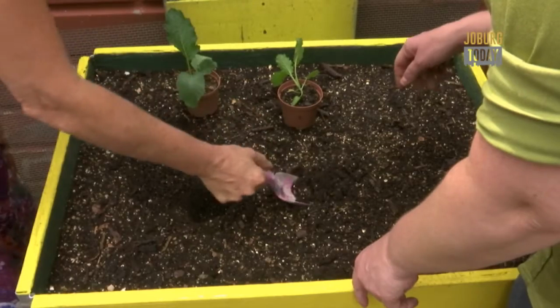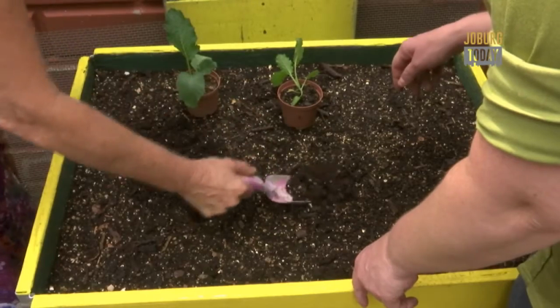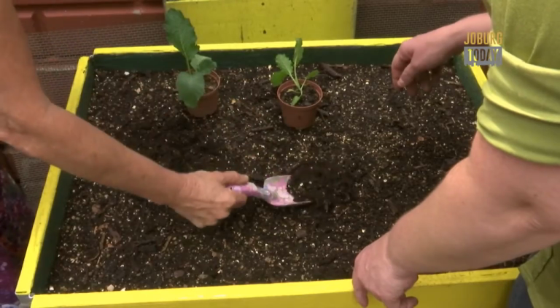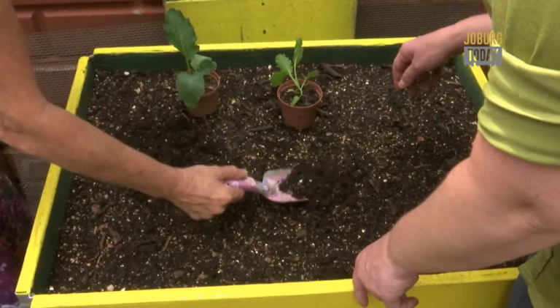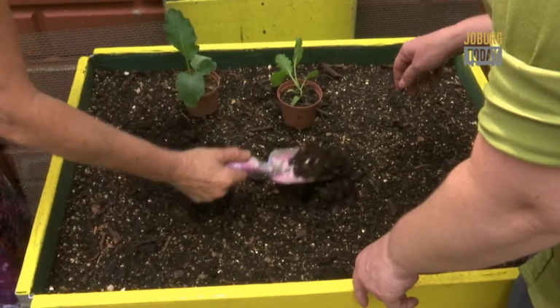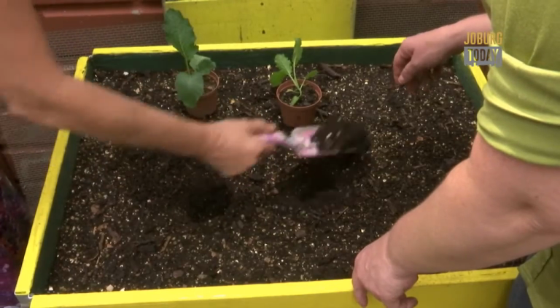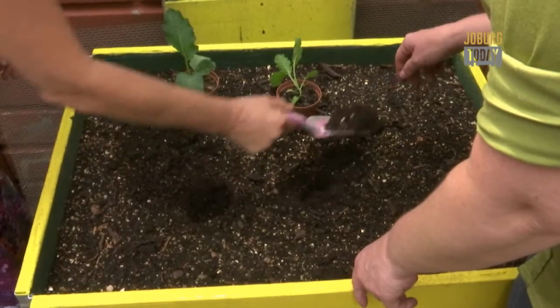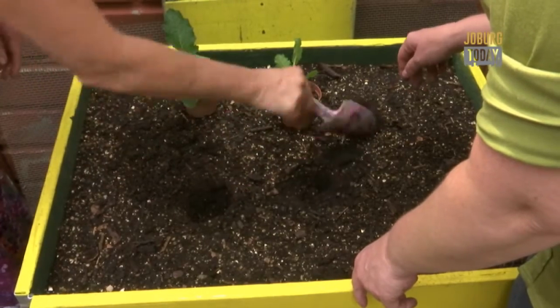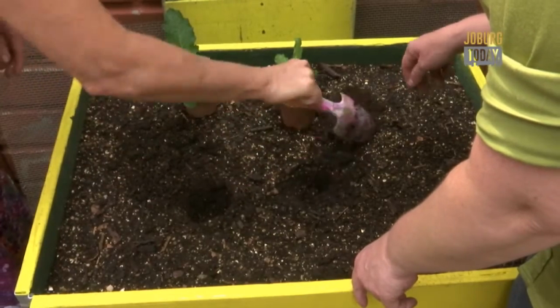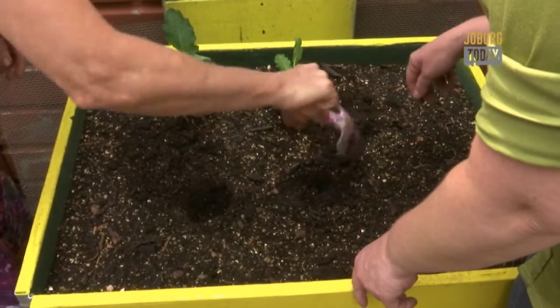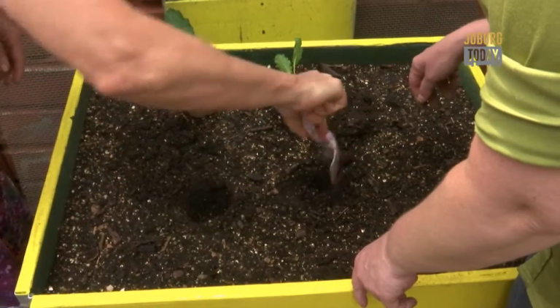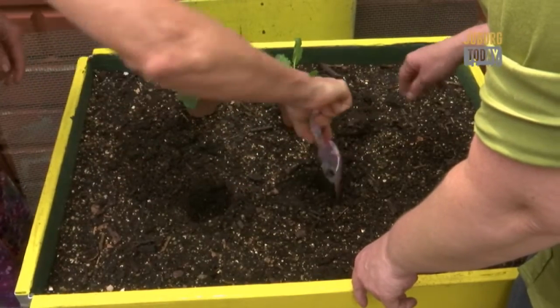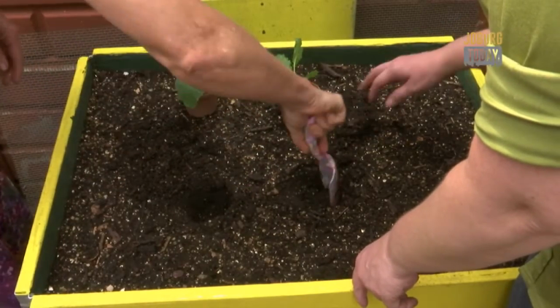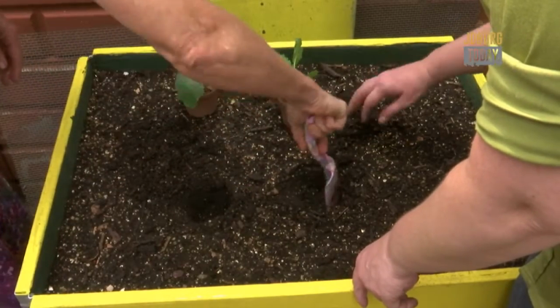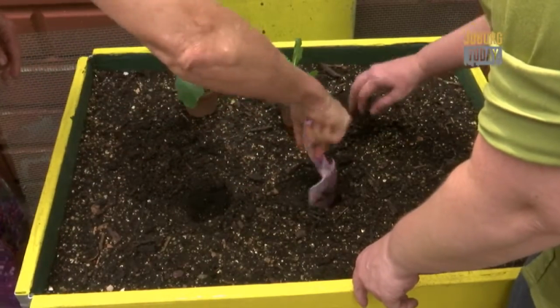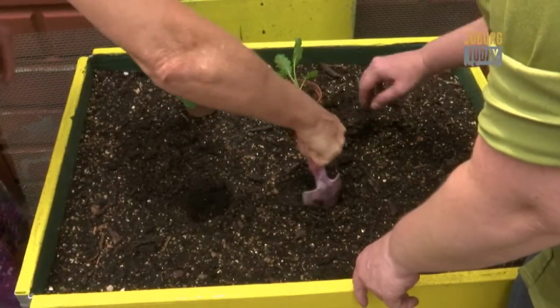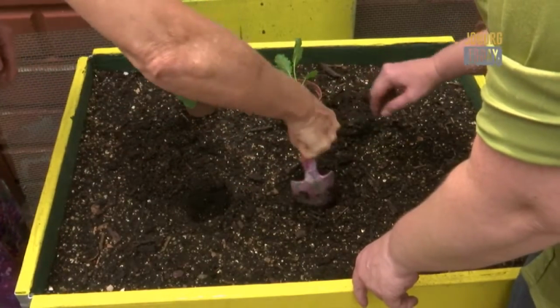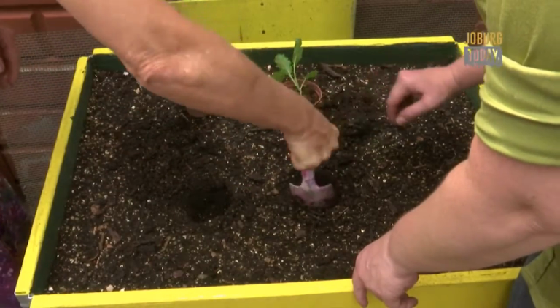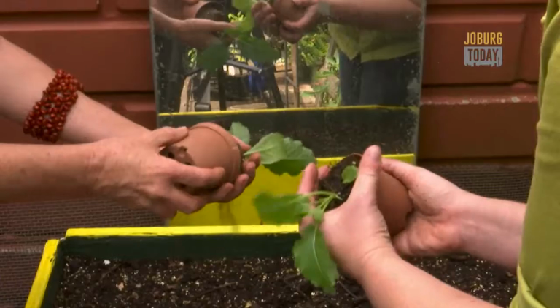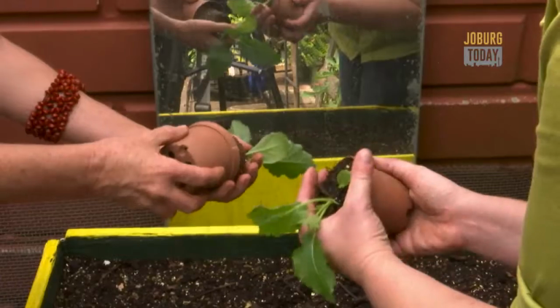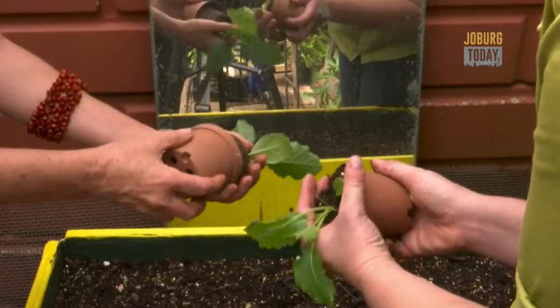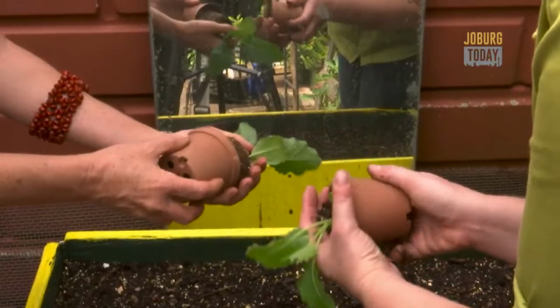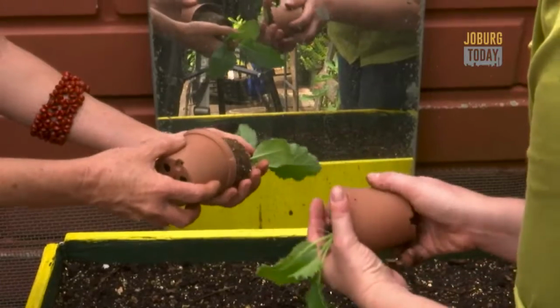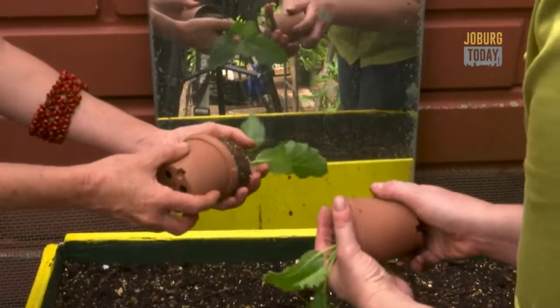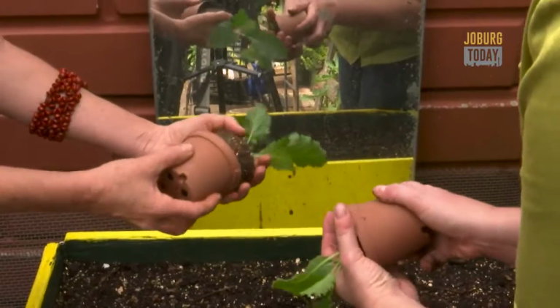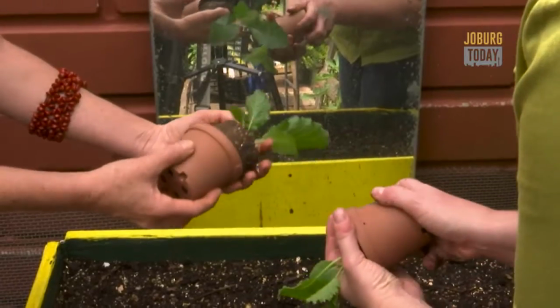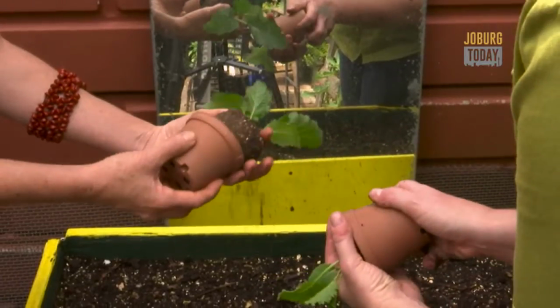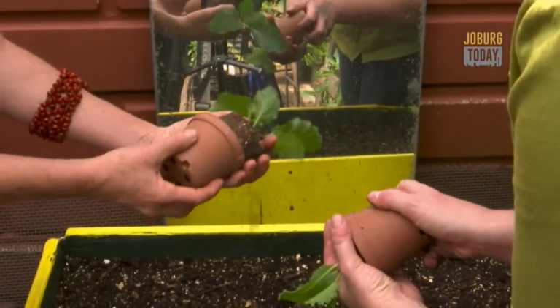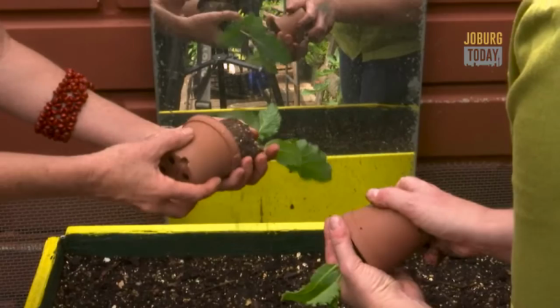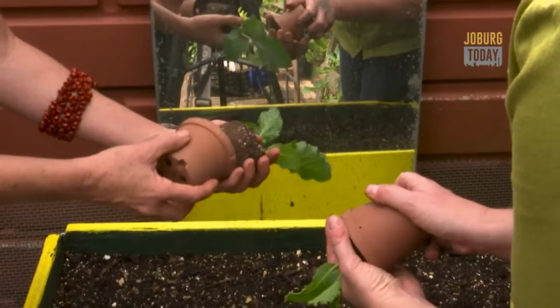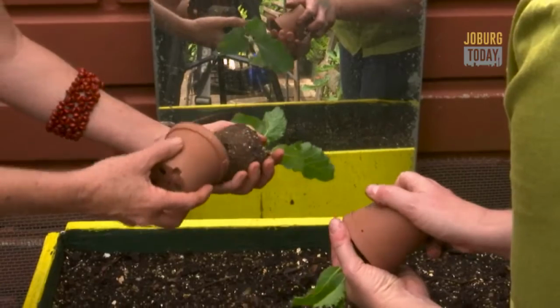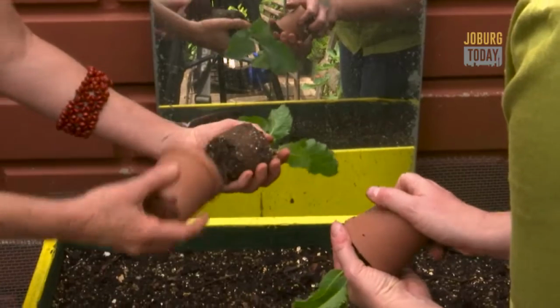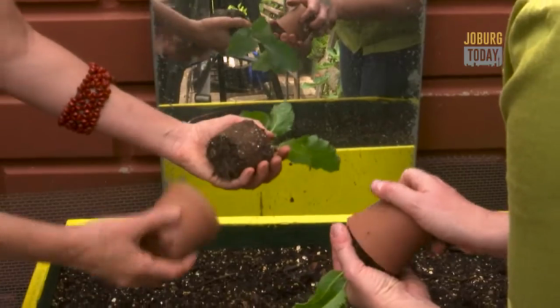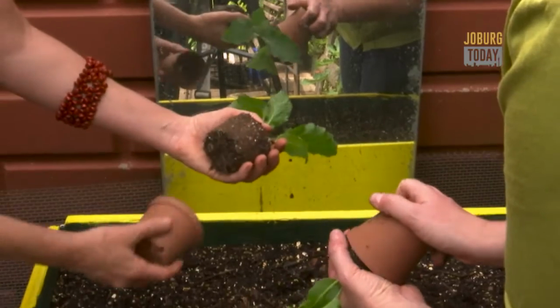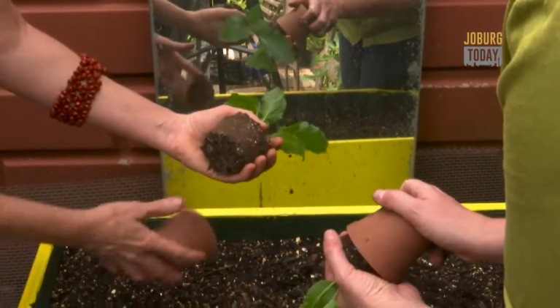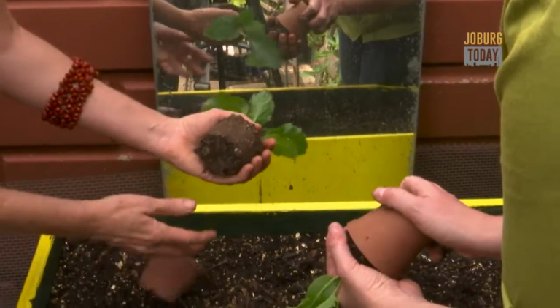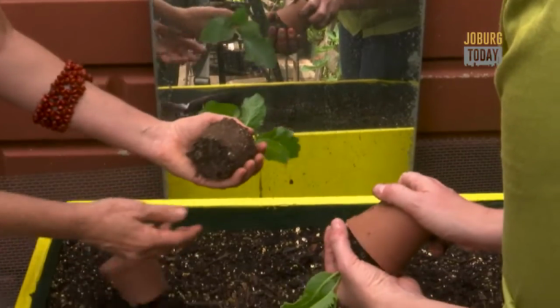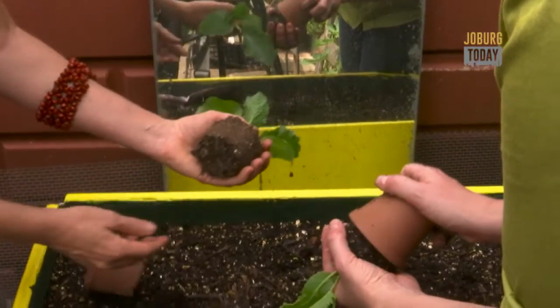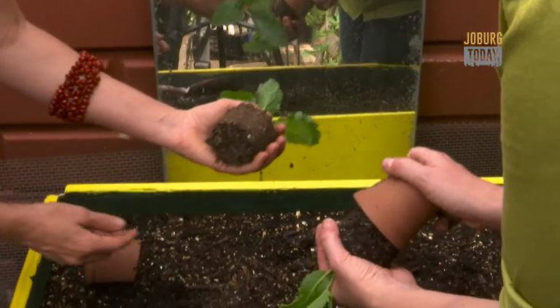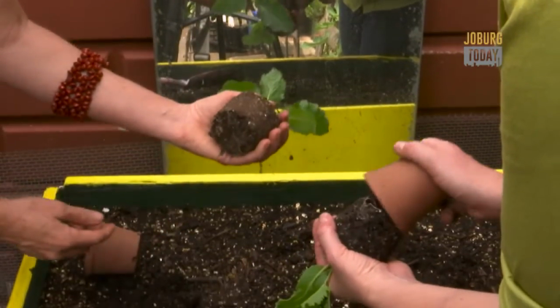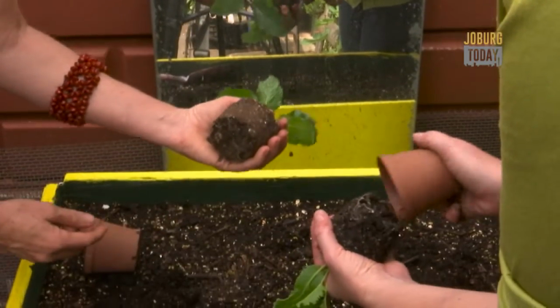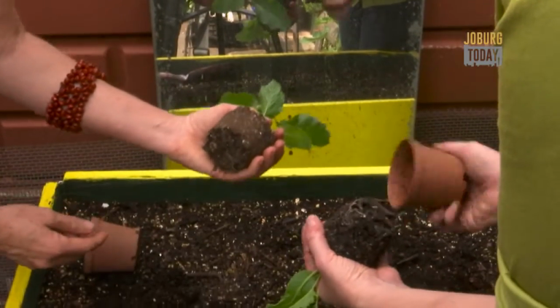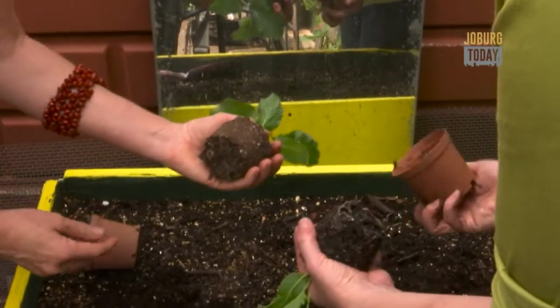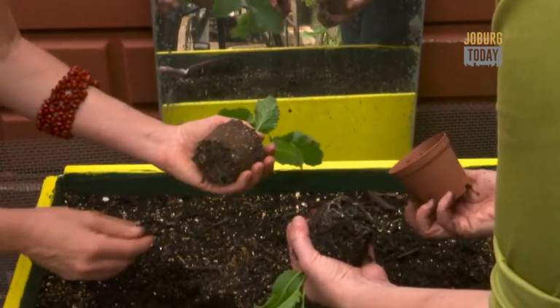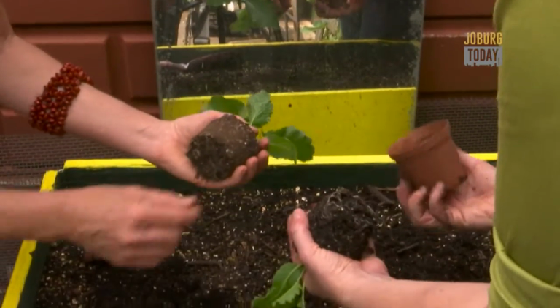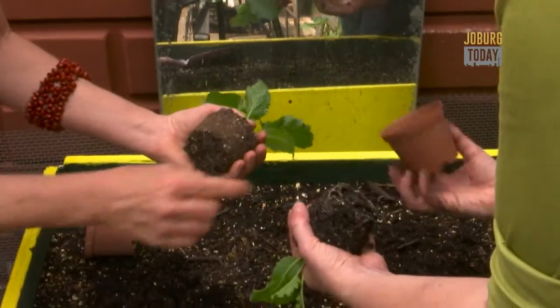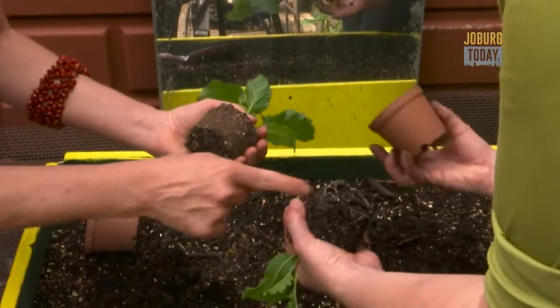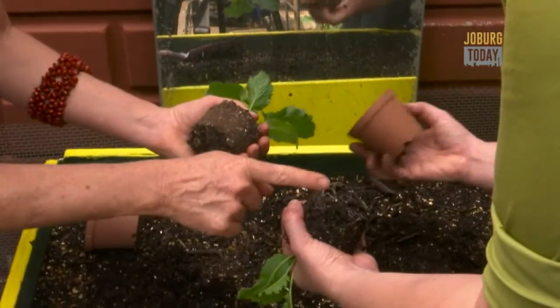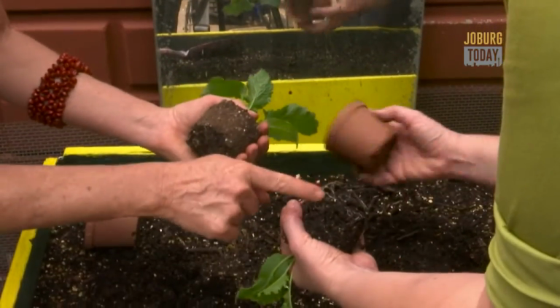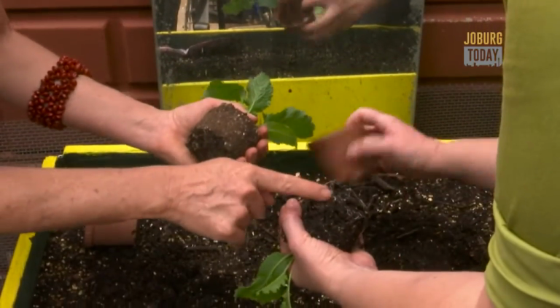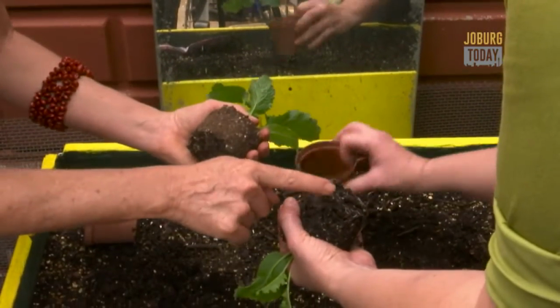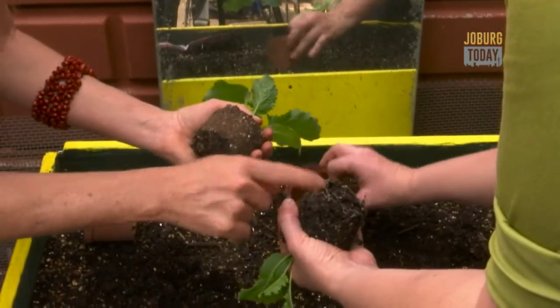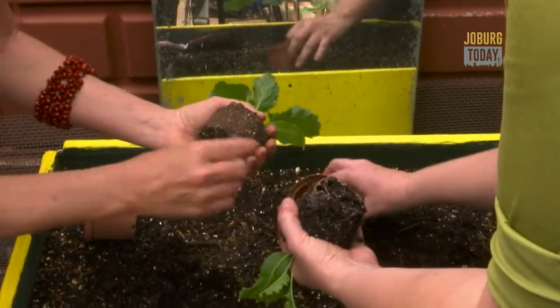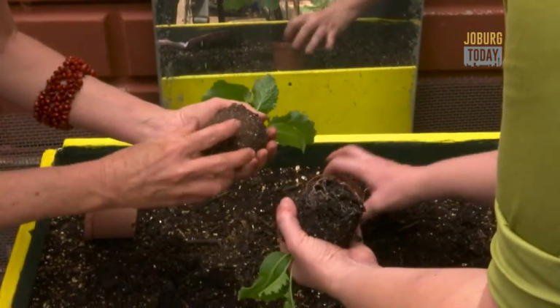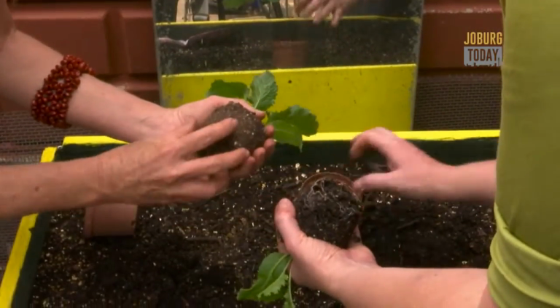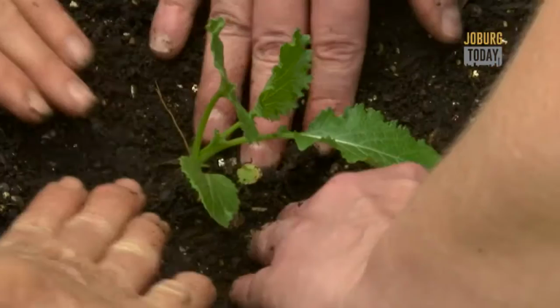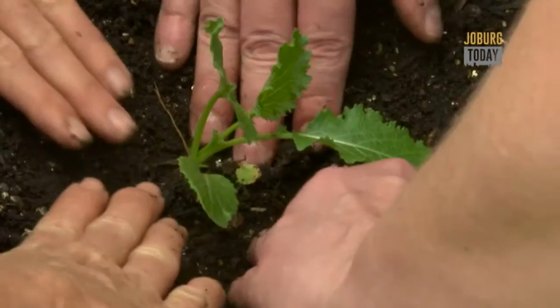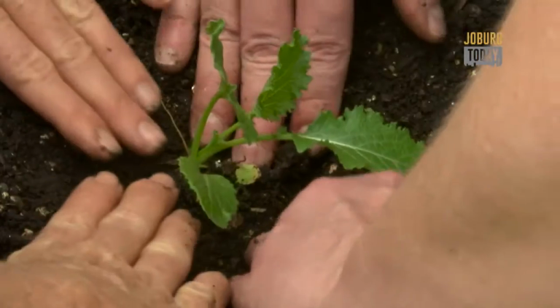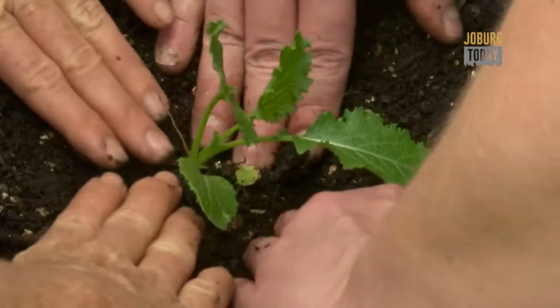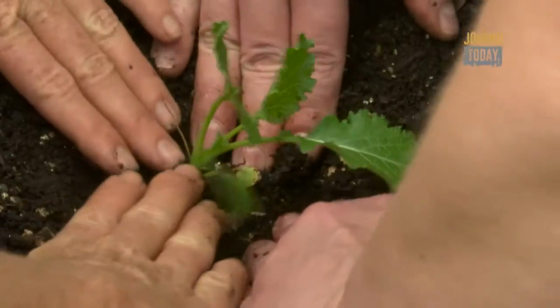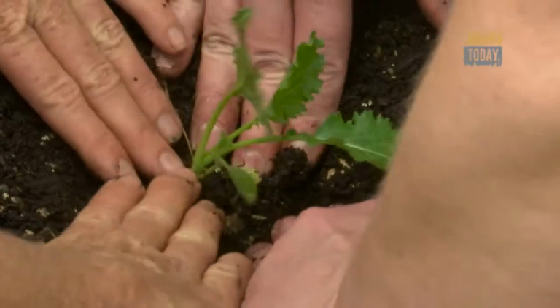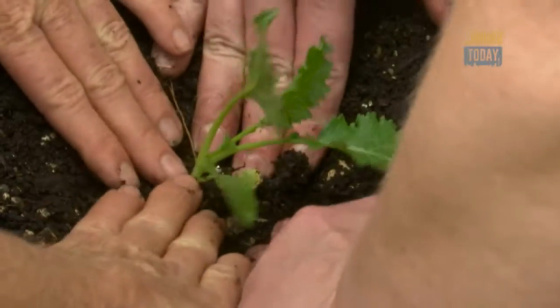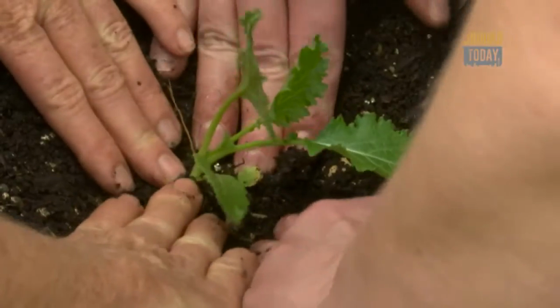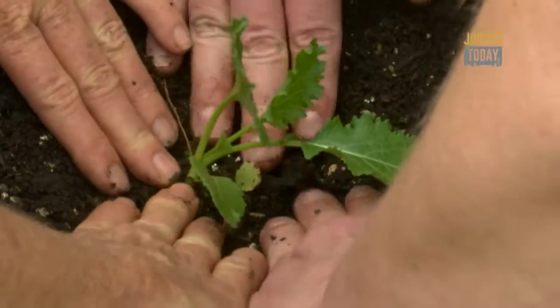Now get those hands dirty and happy planting, Joburgers. Marisa de Clark, Joburg Today.